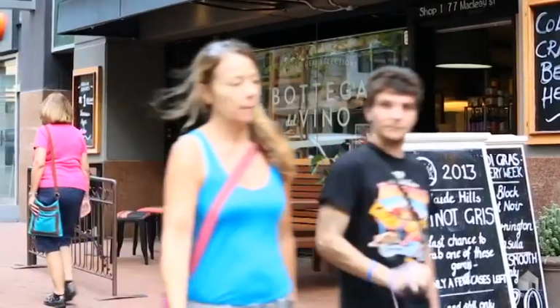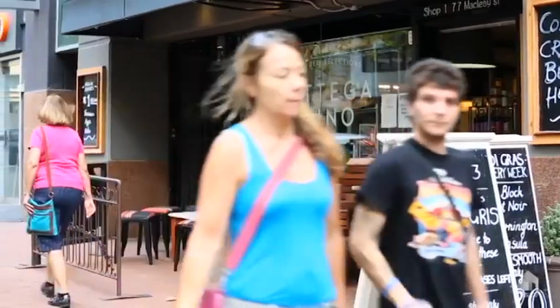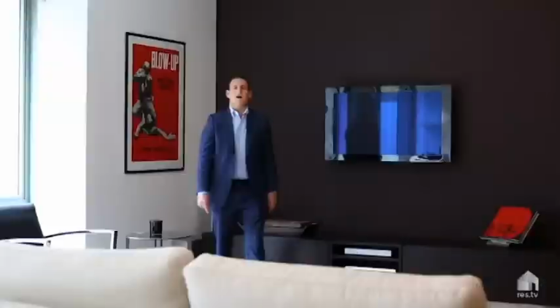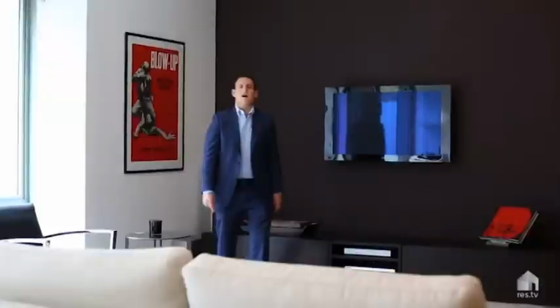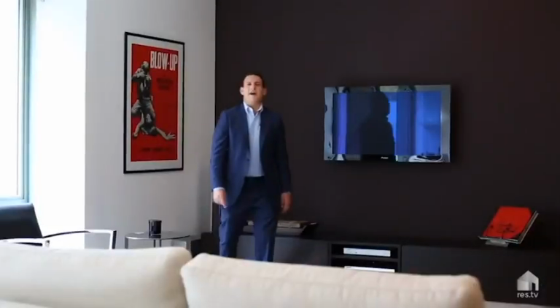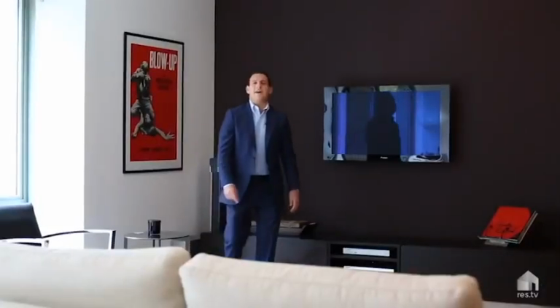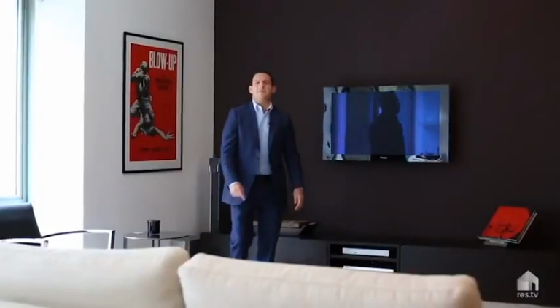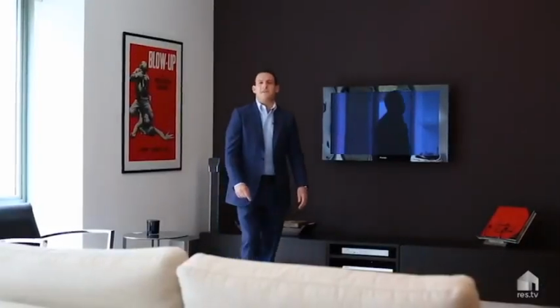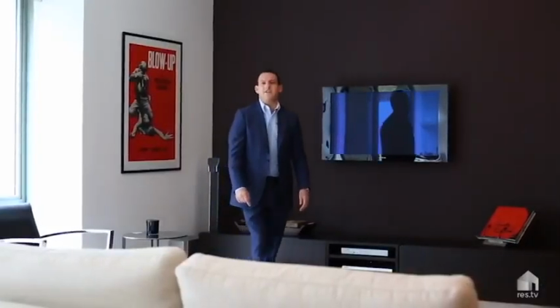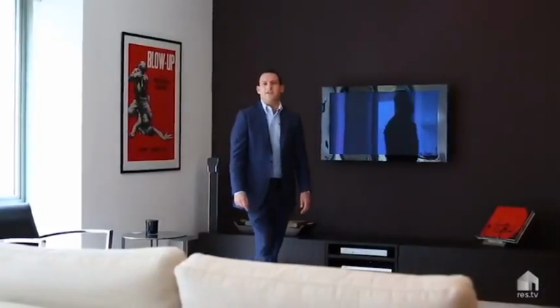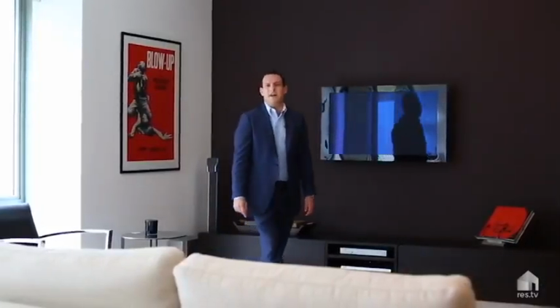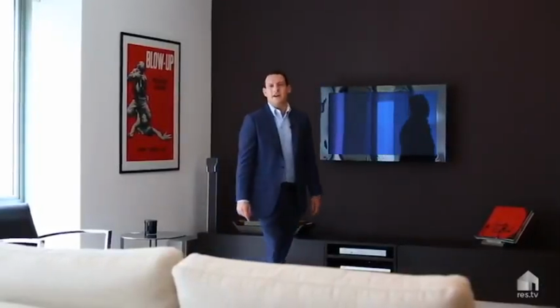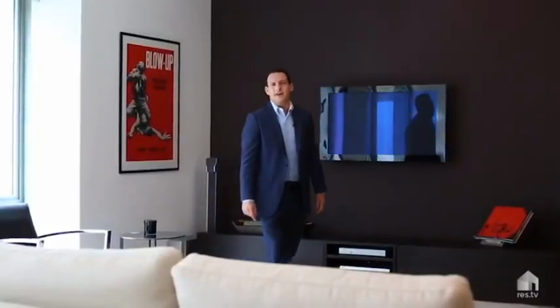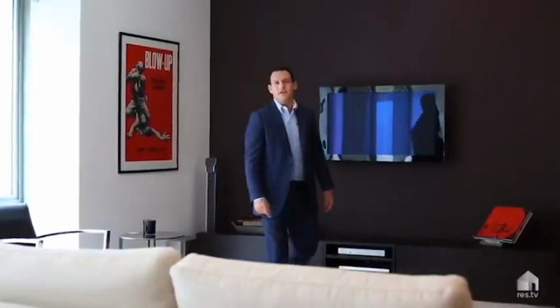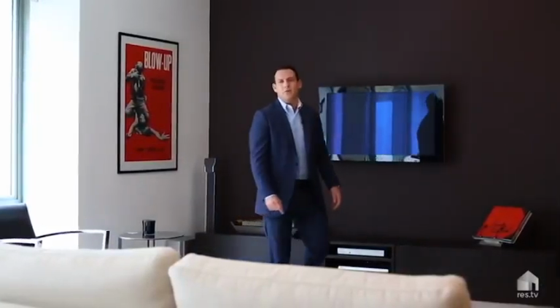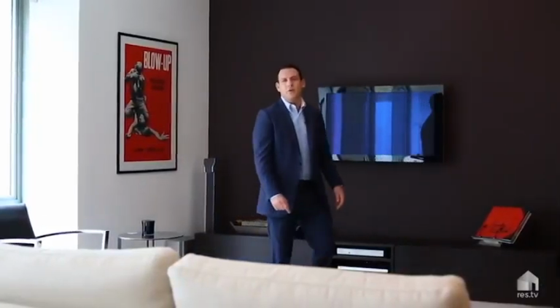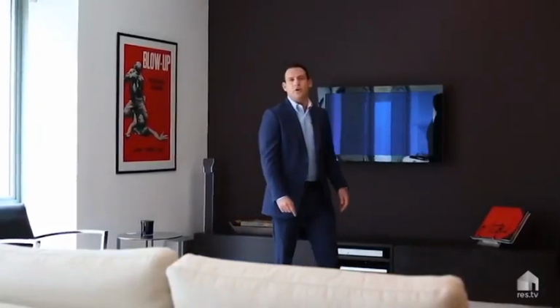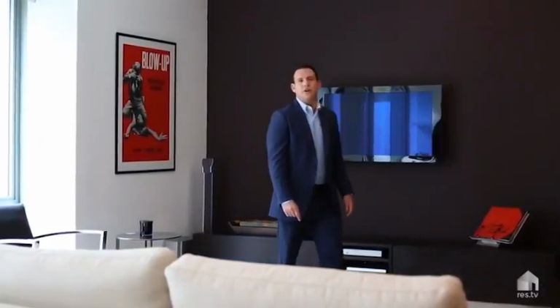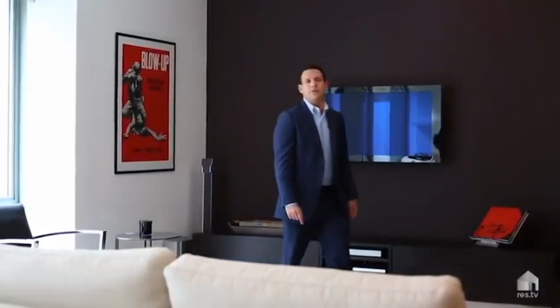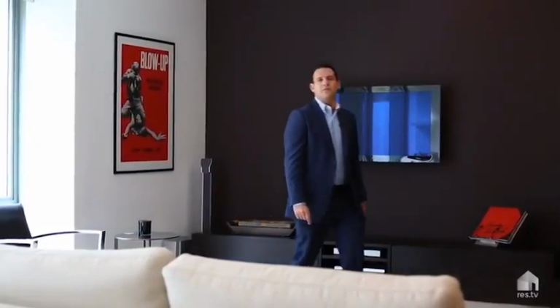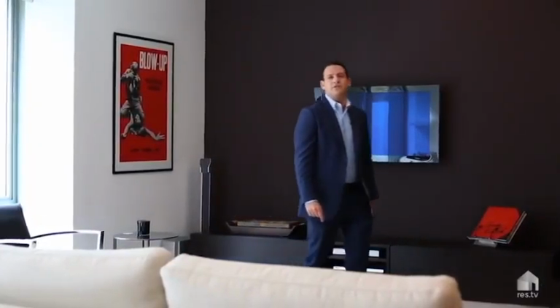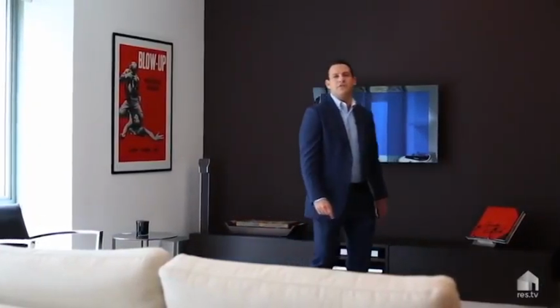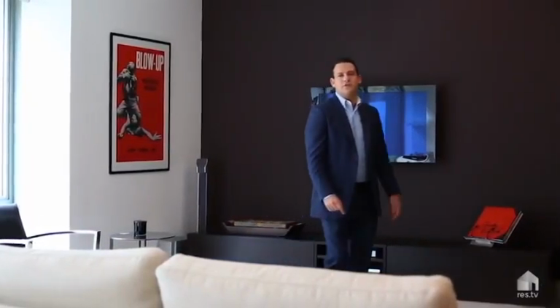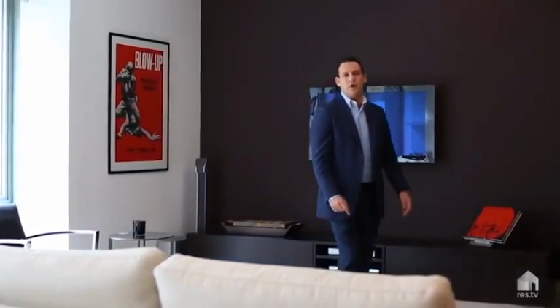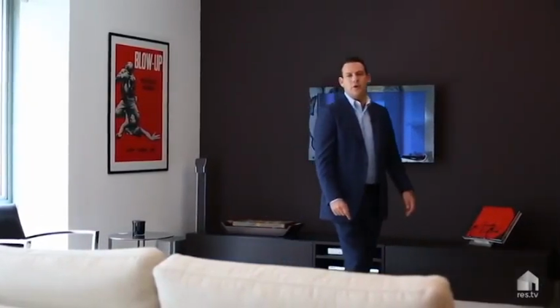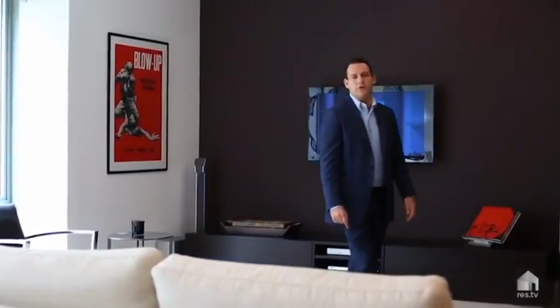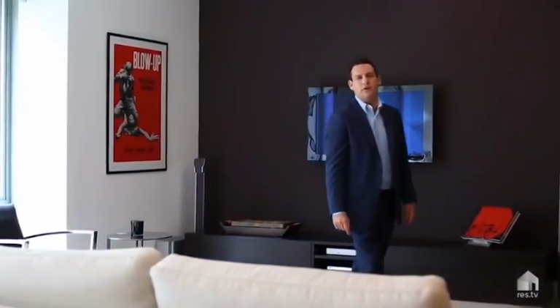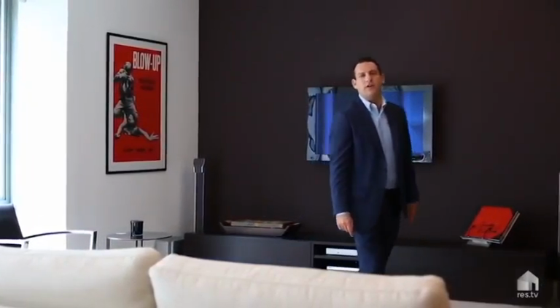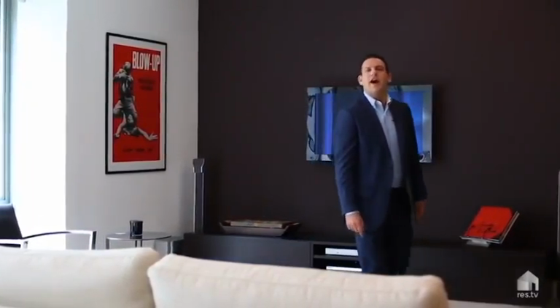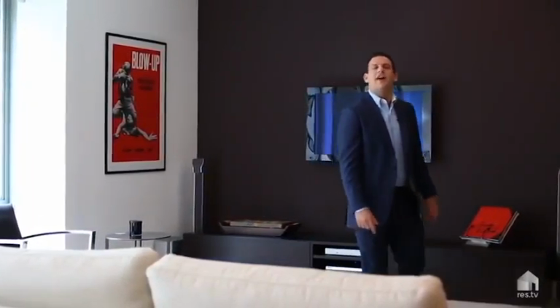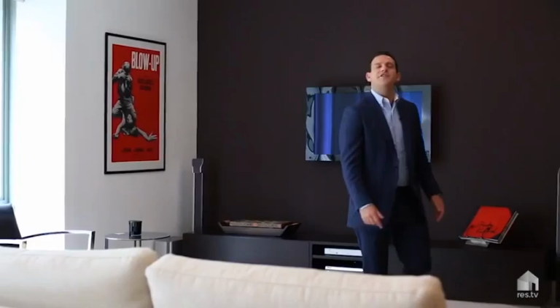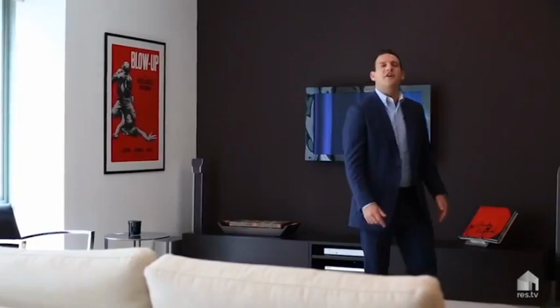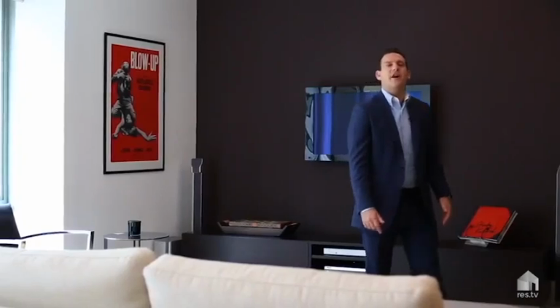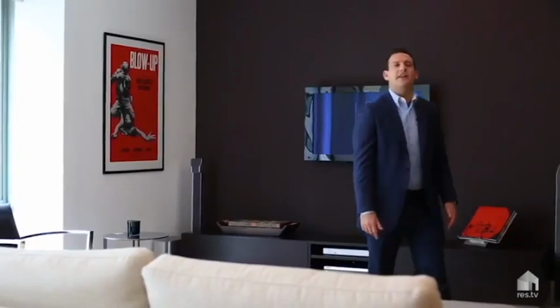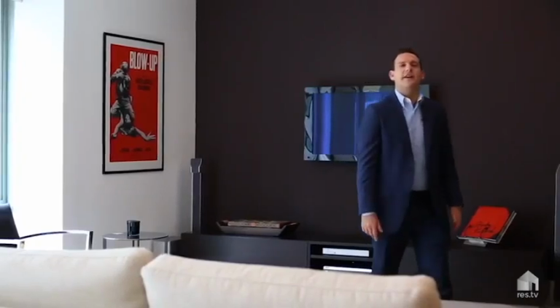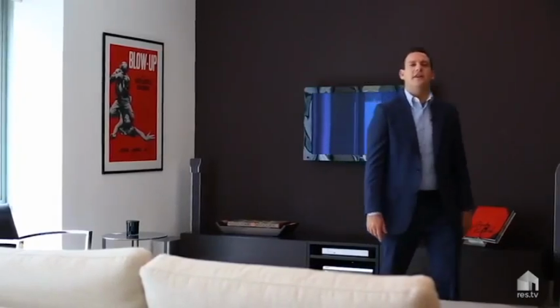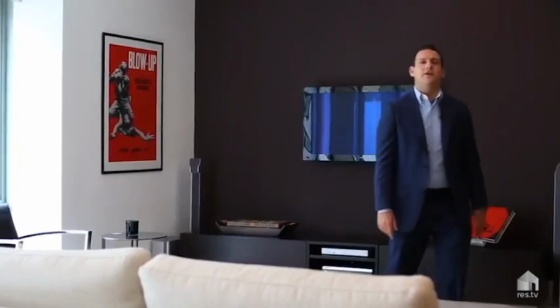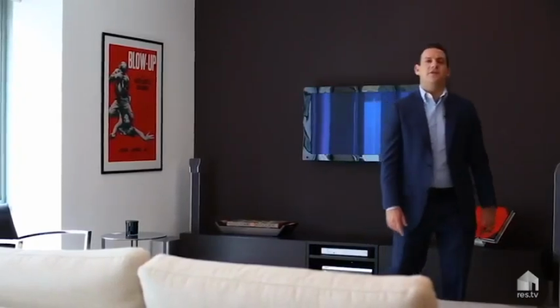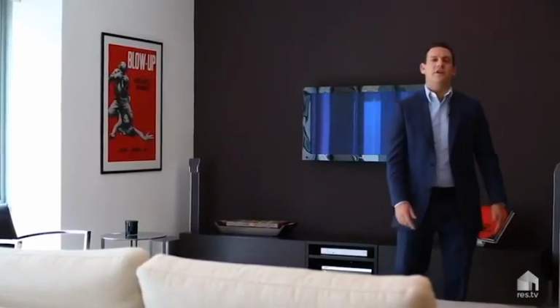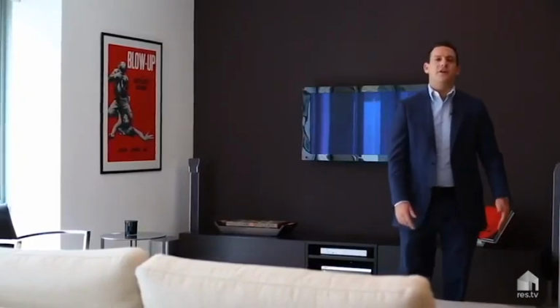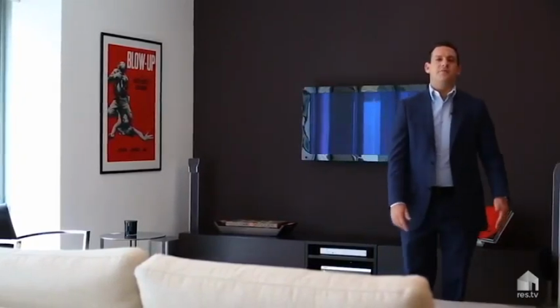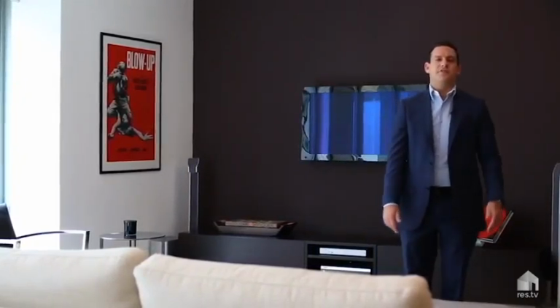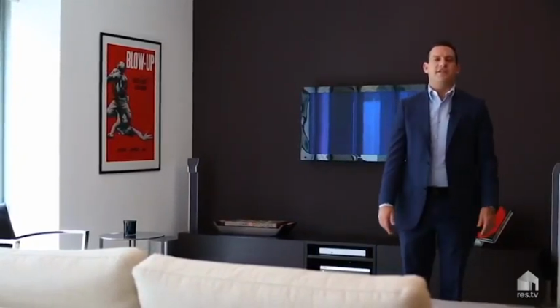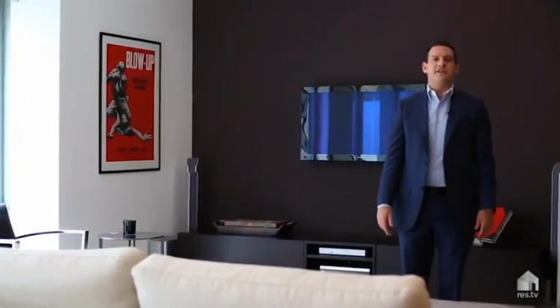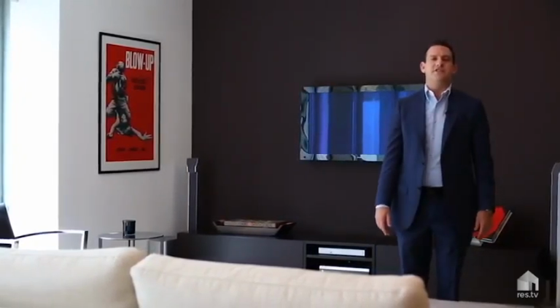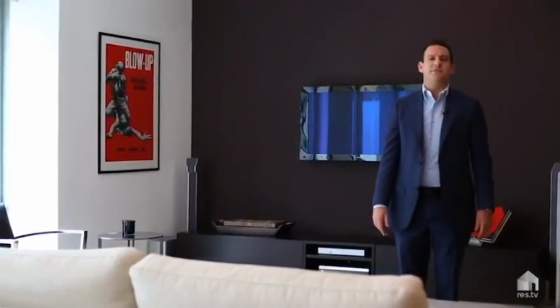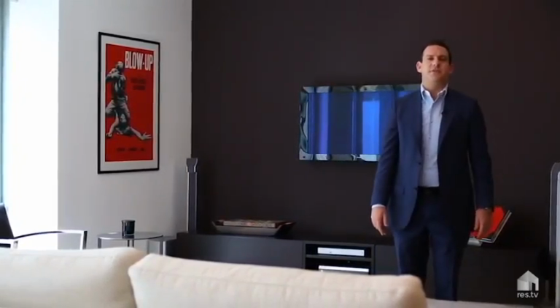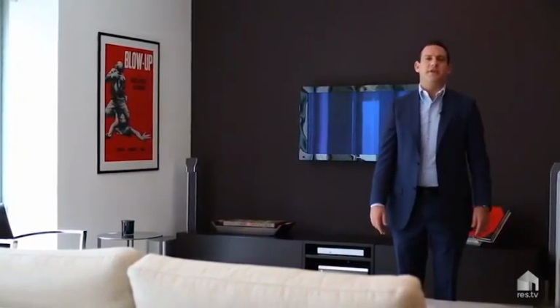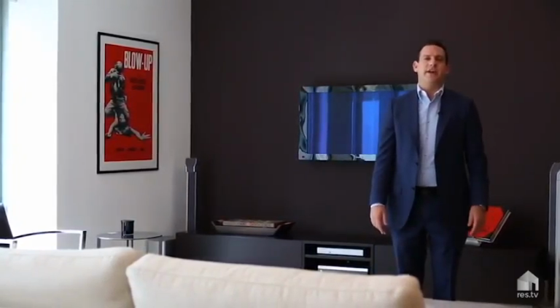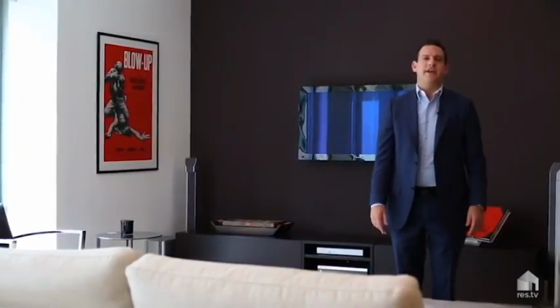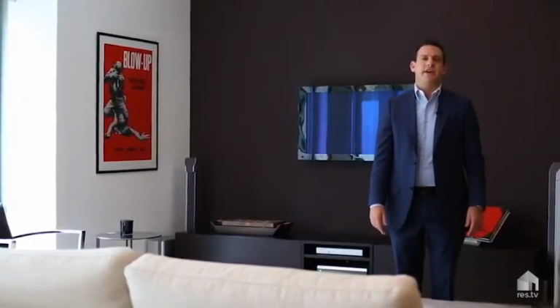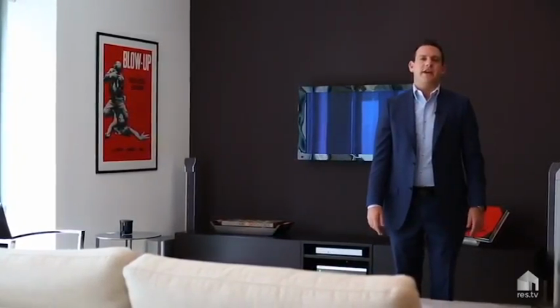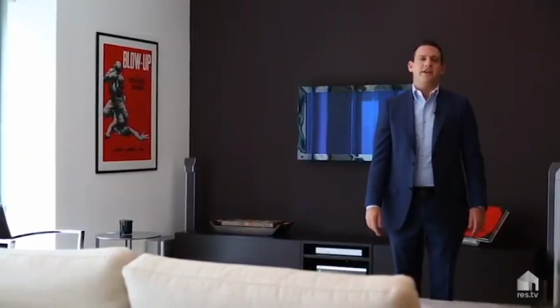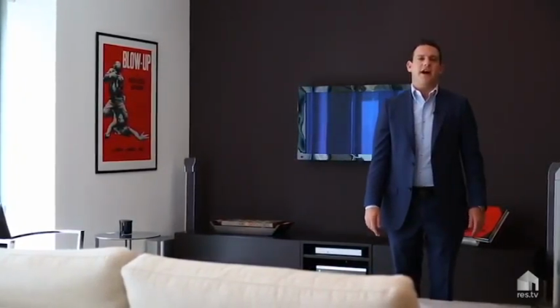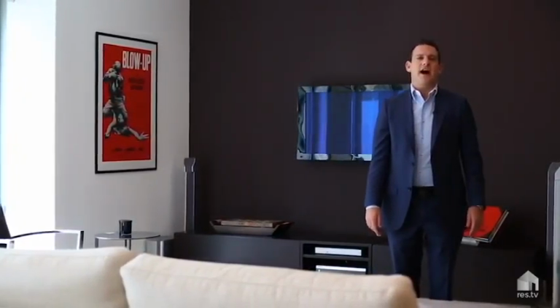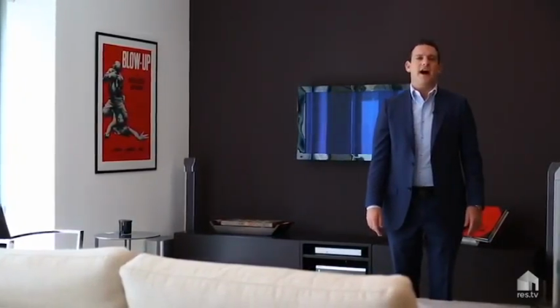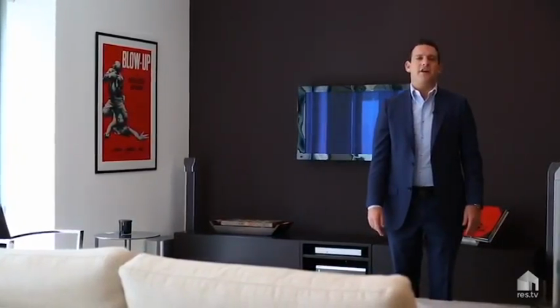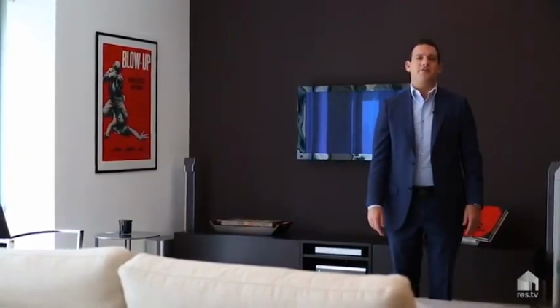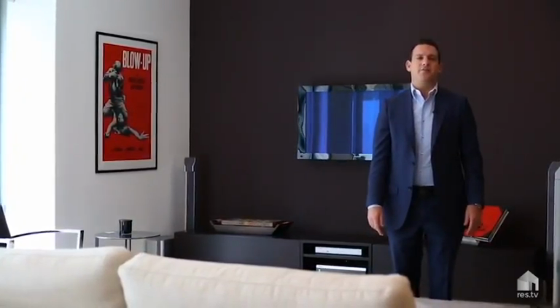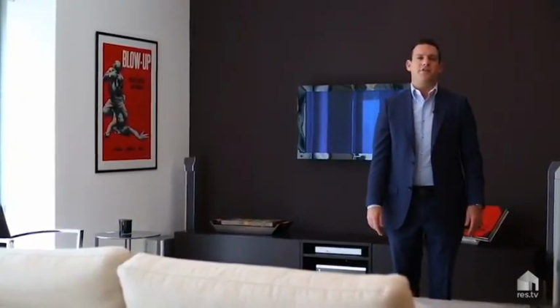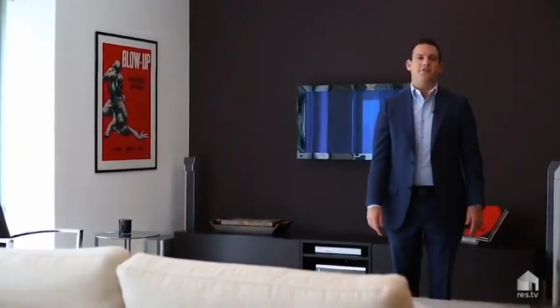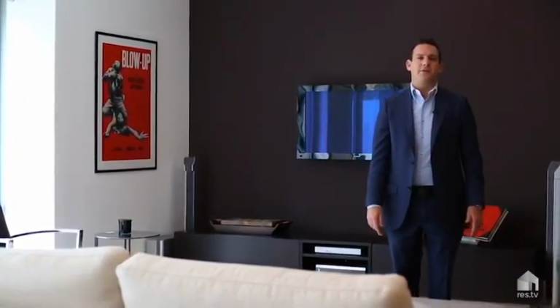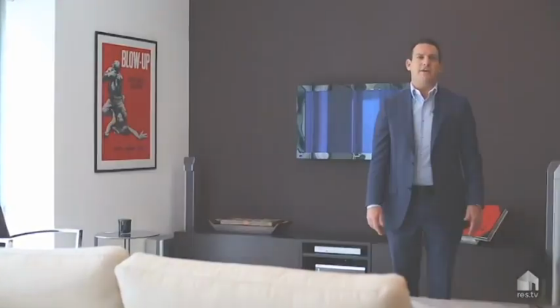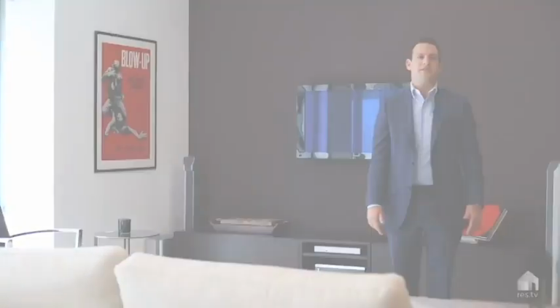Hi, I'm Daniel Unger. Welcome to The Rockwall, a tightly held prestigious building in the heart of Potts Point.